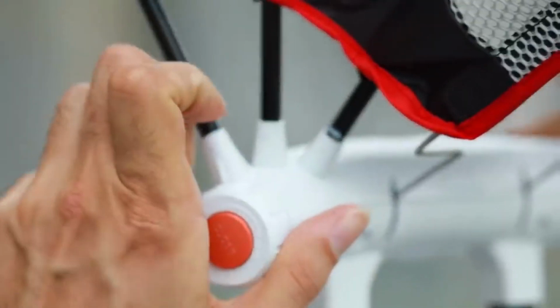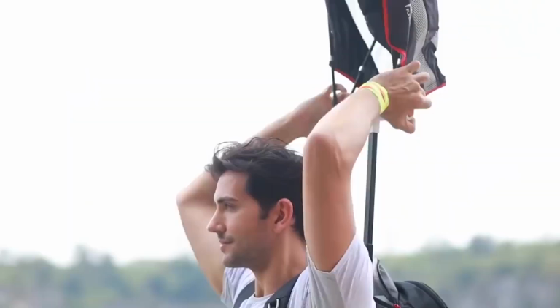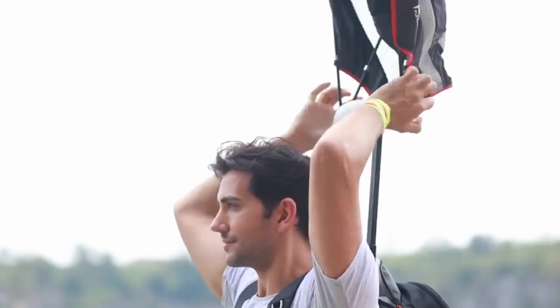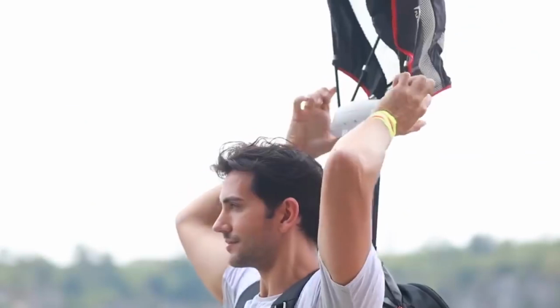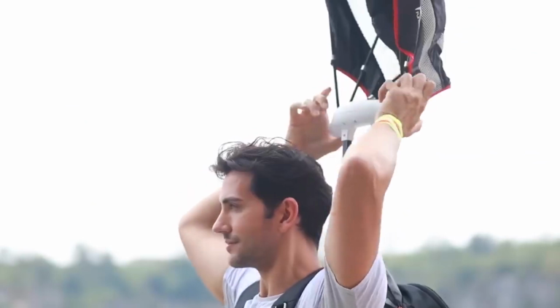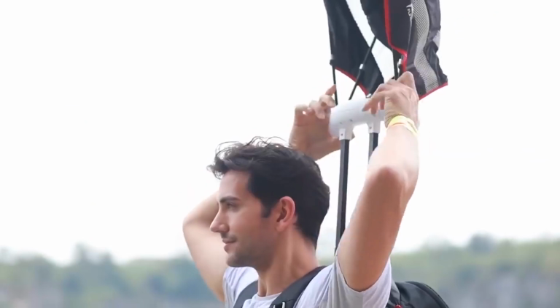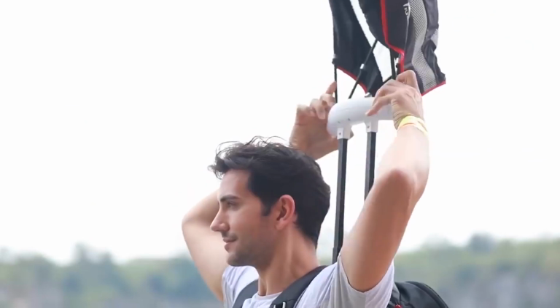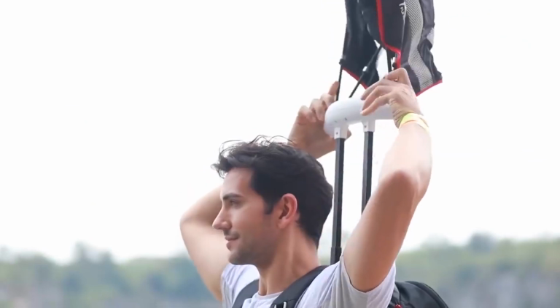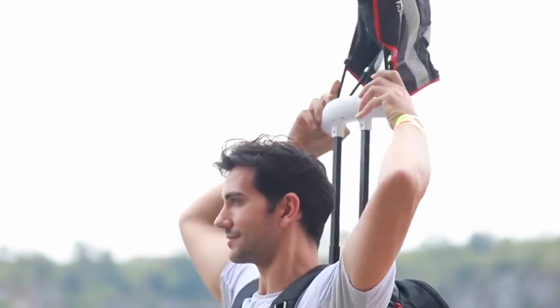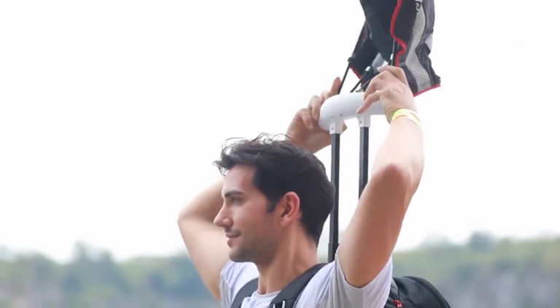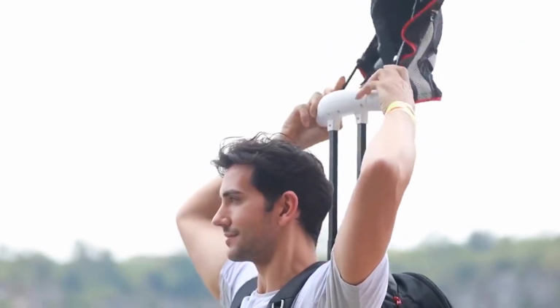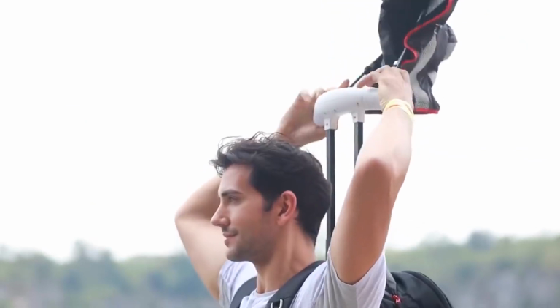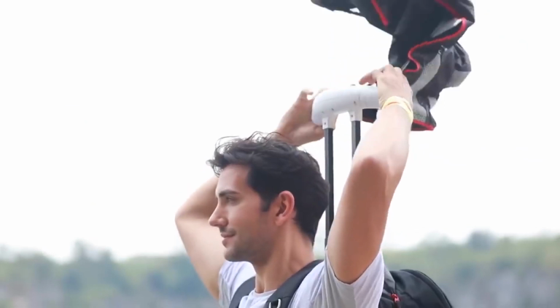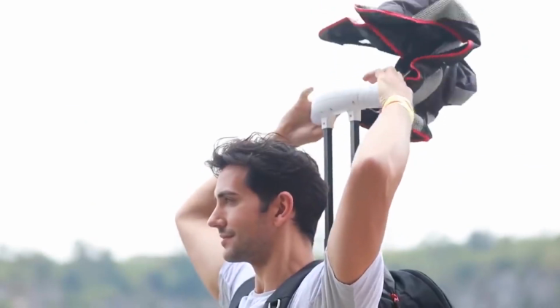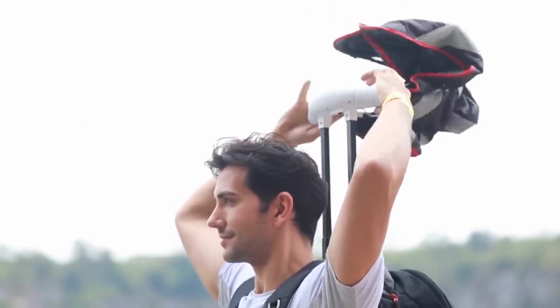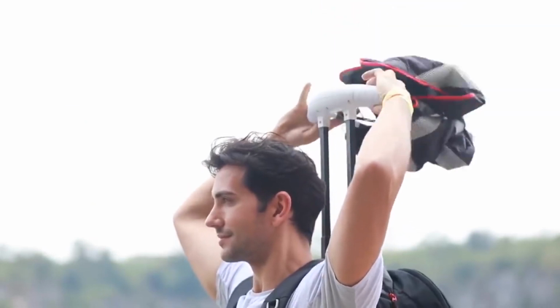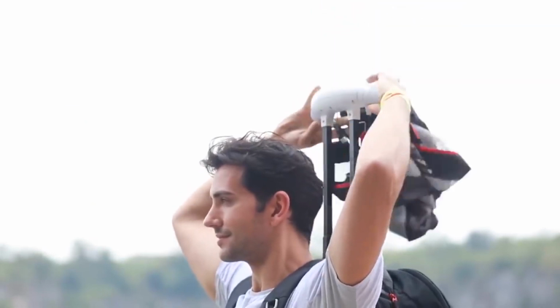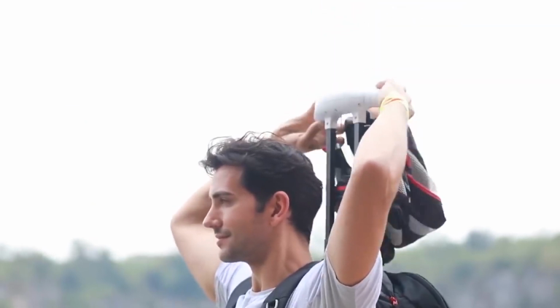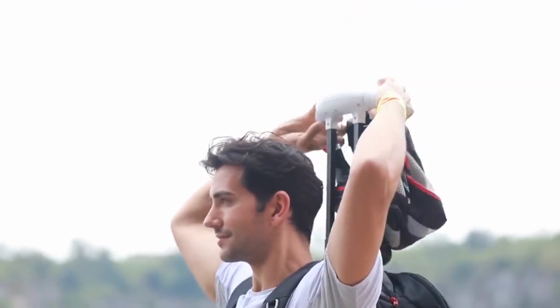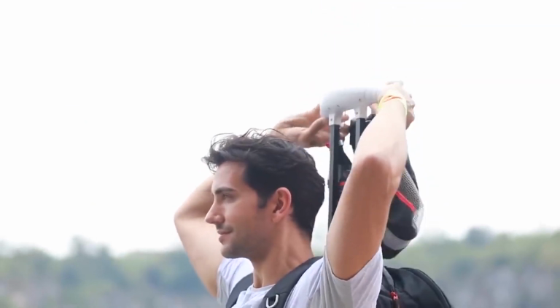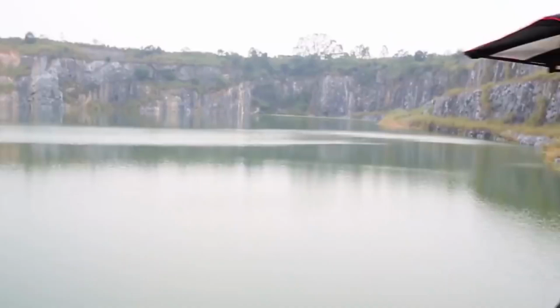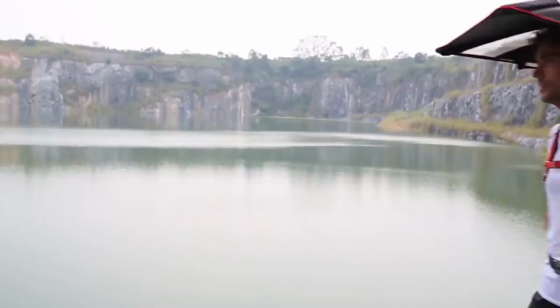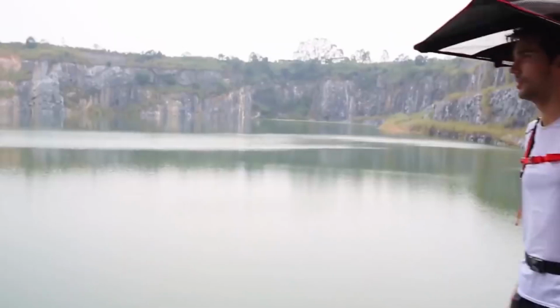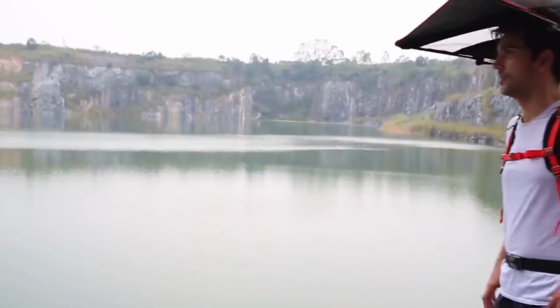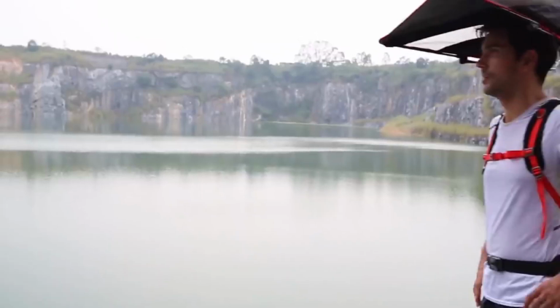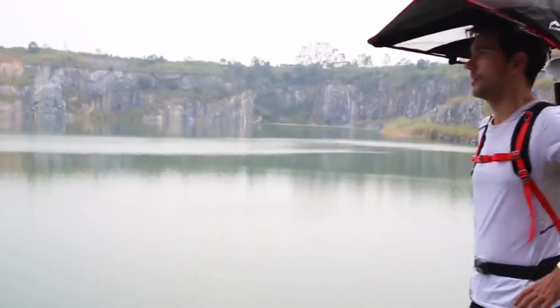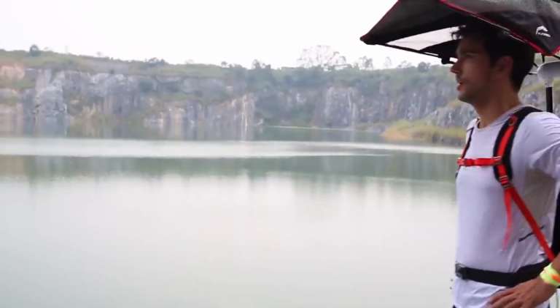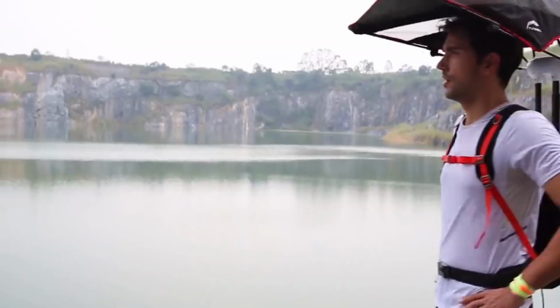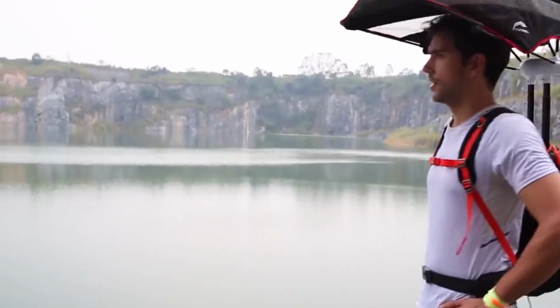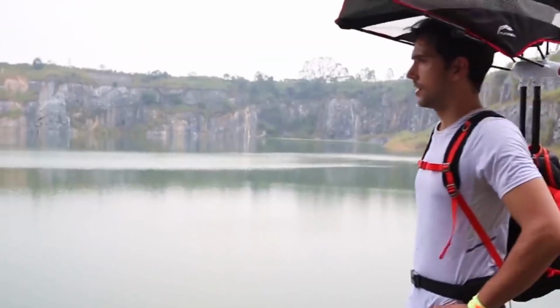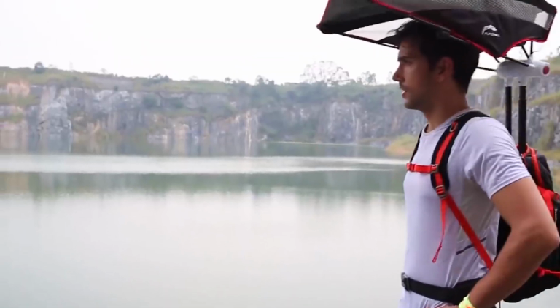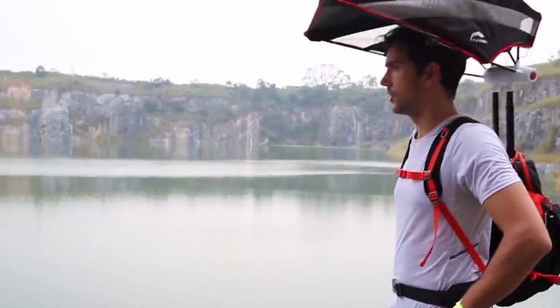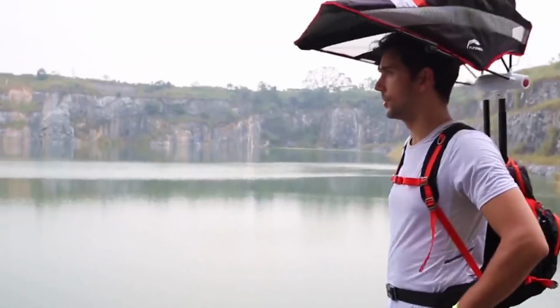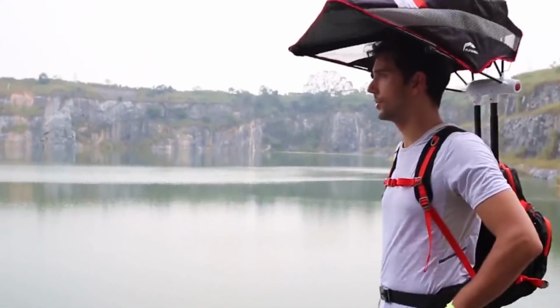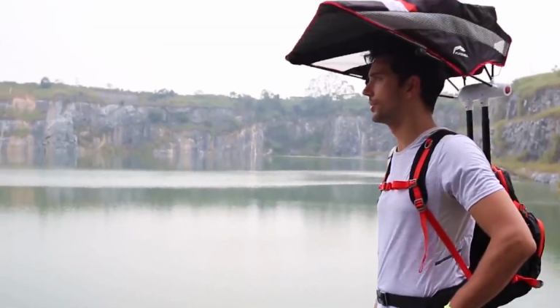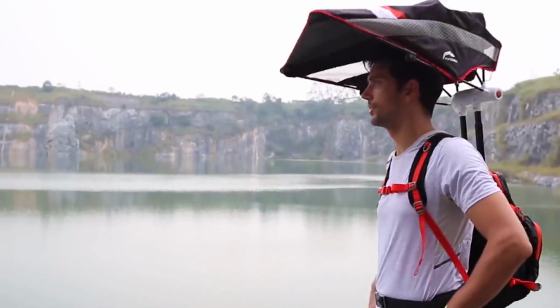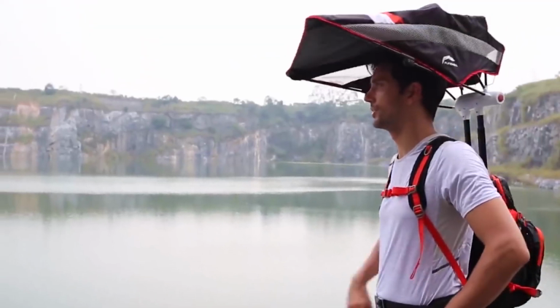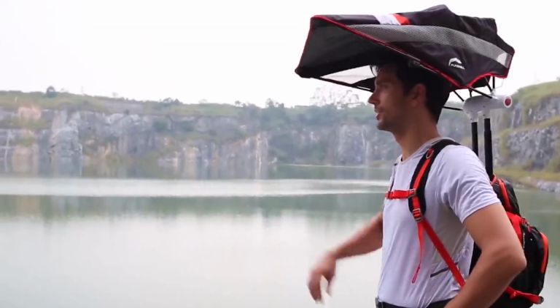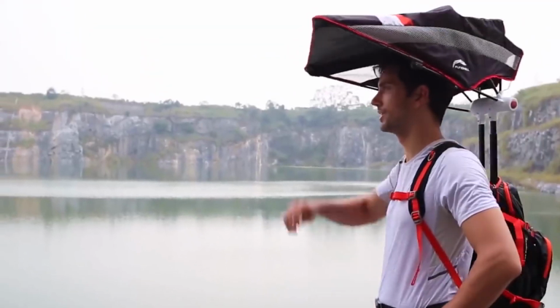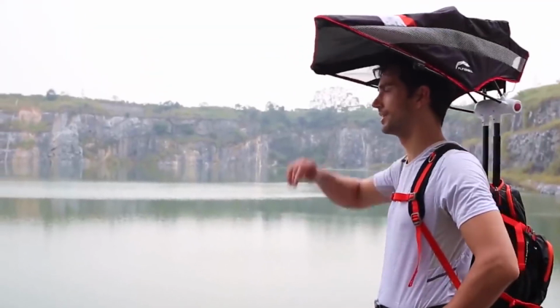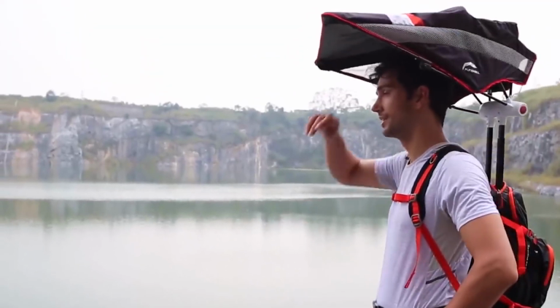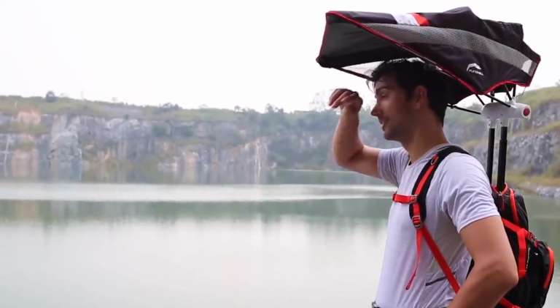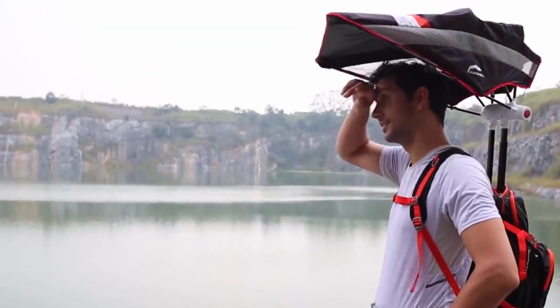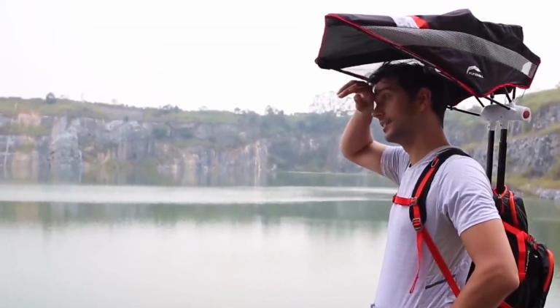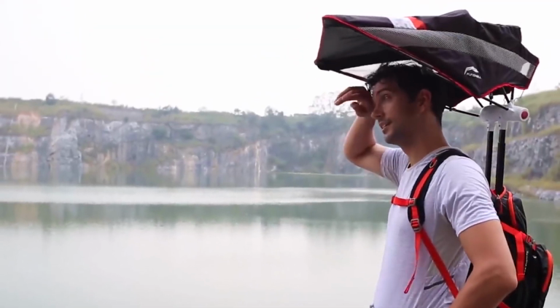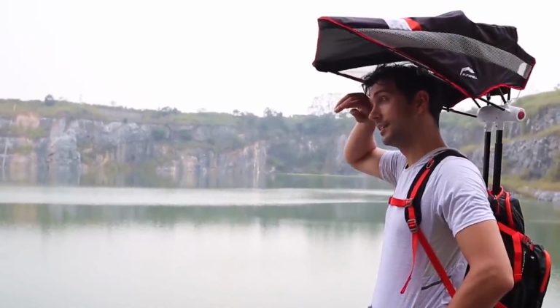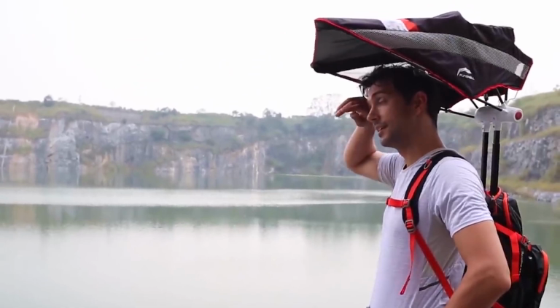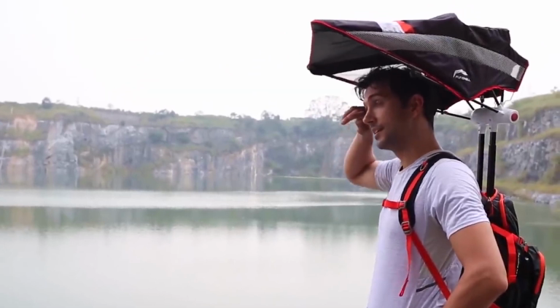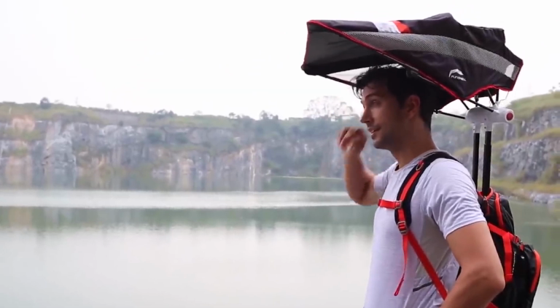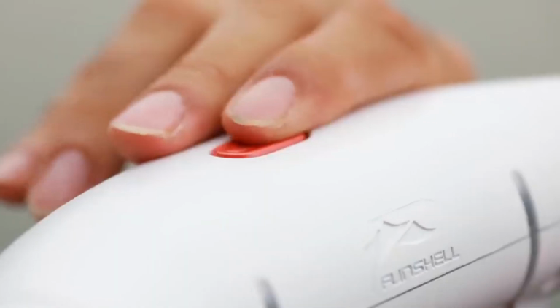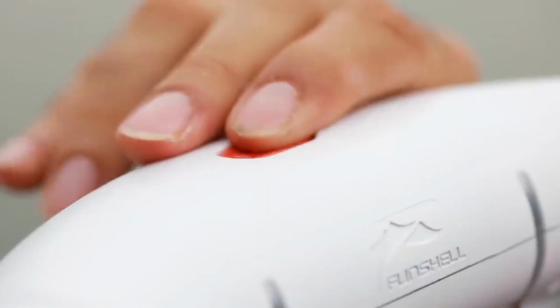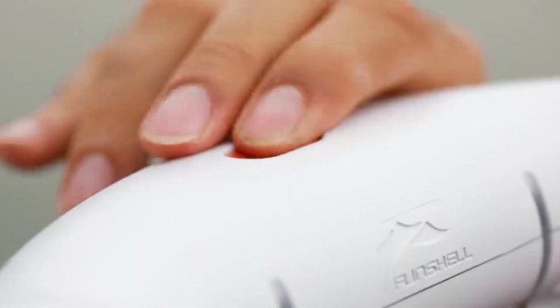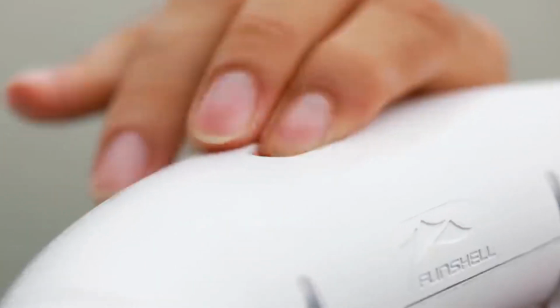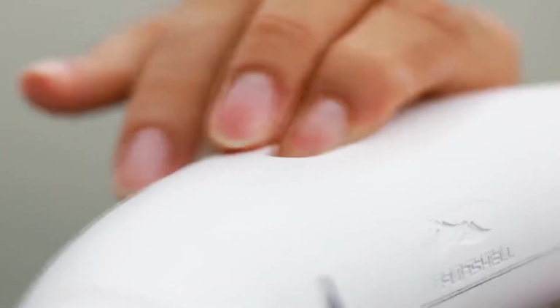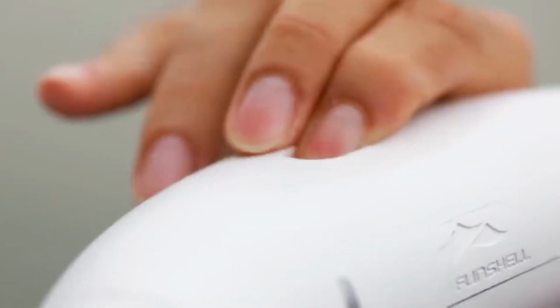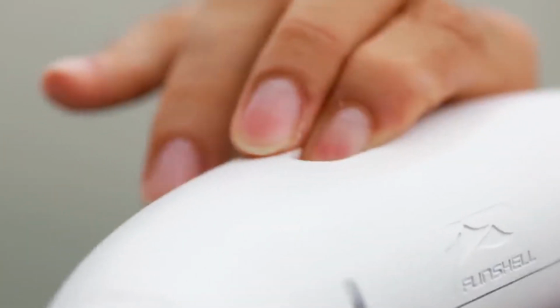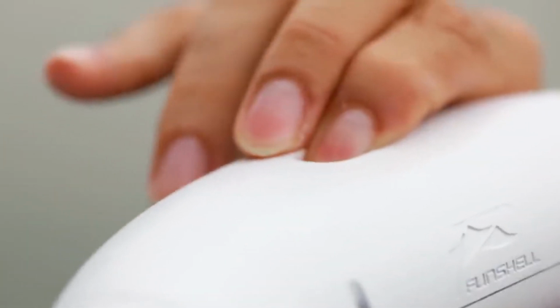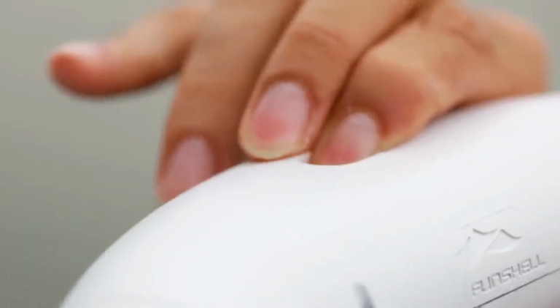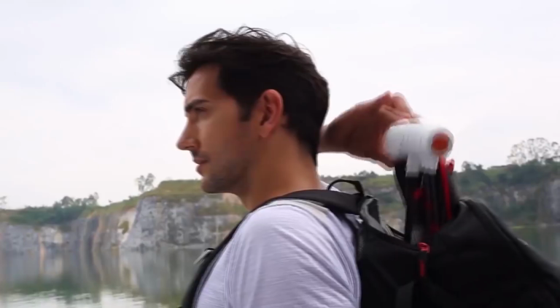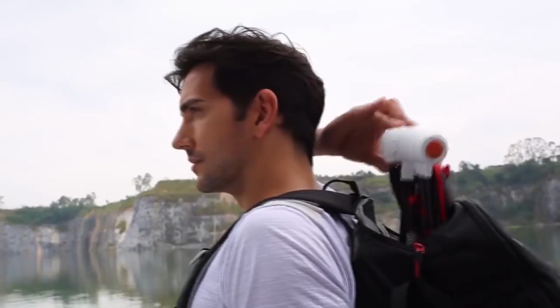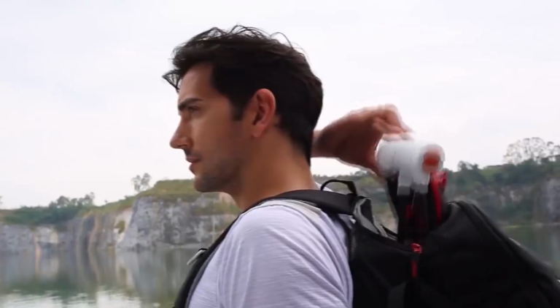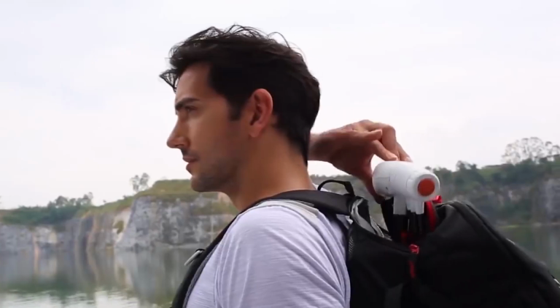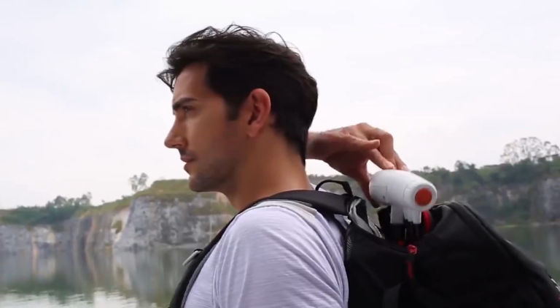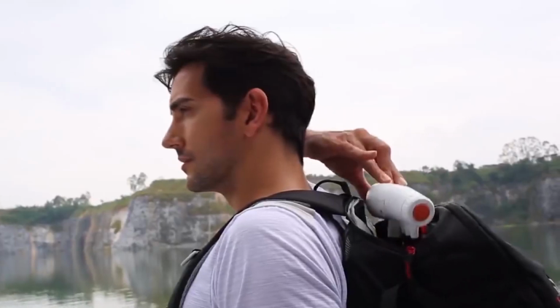With all these gadgets in place, it still fulfills its original duty of storing things in a large capacity. Will you get this one for your next hike?